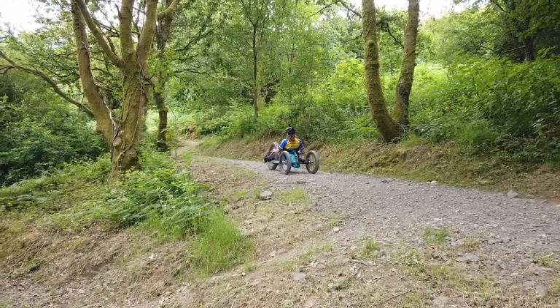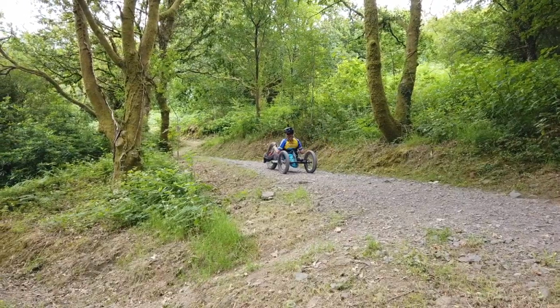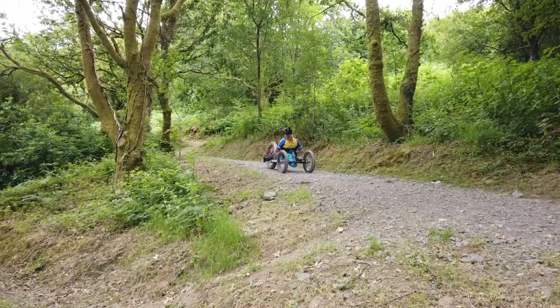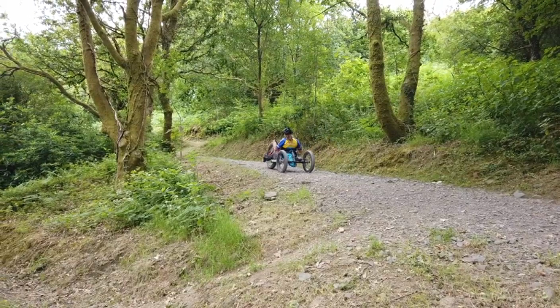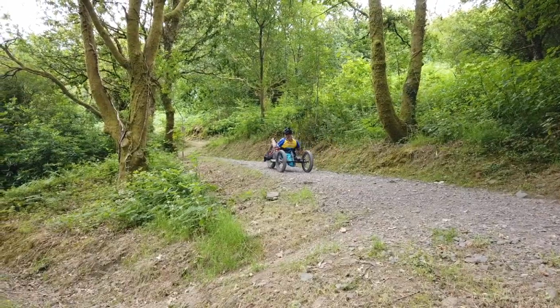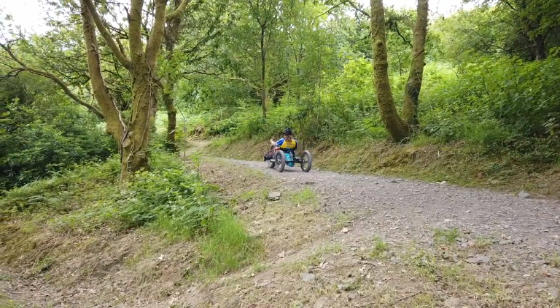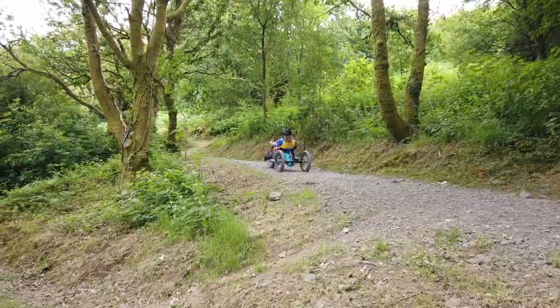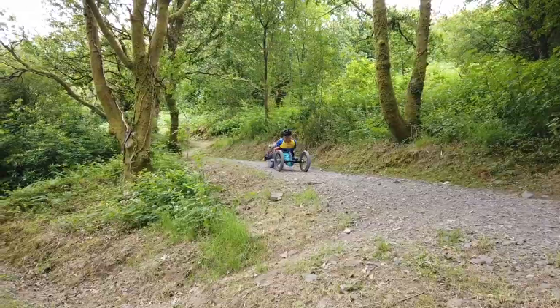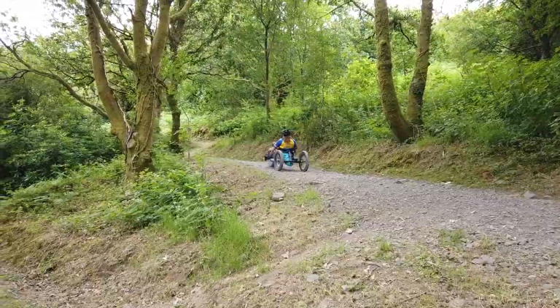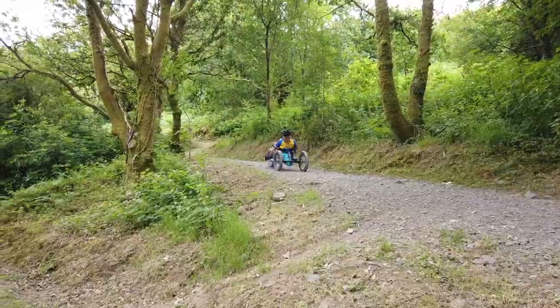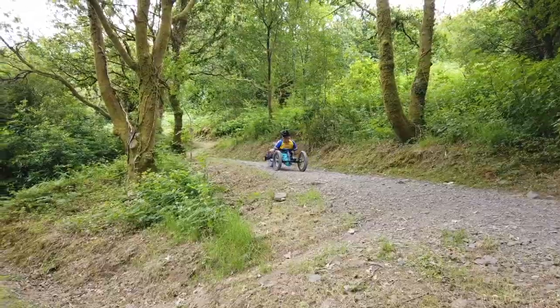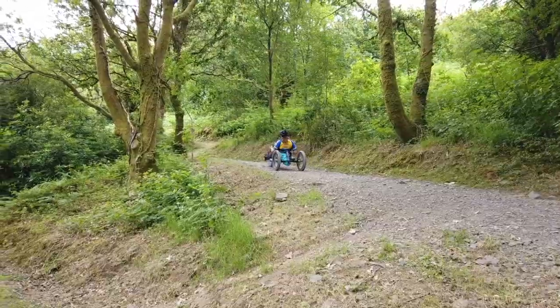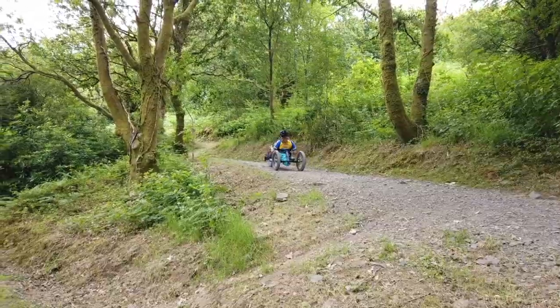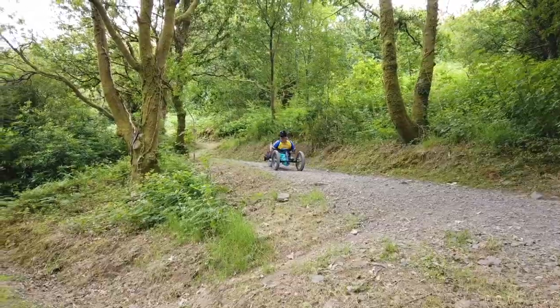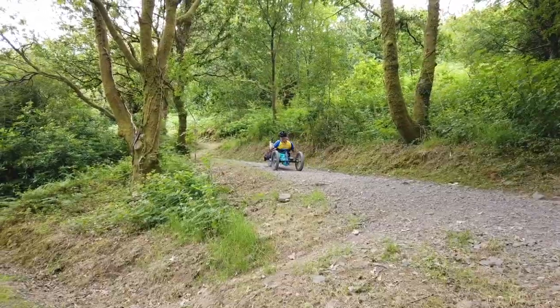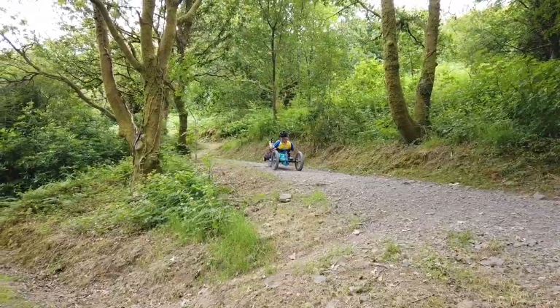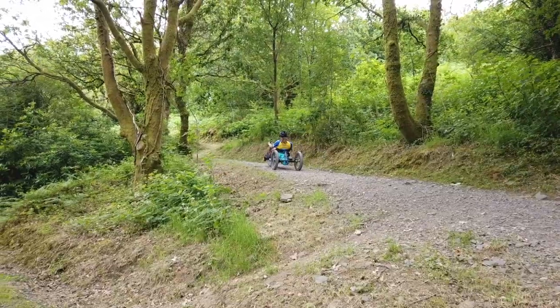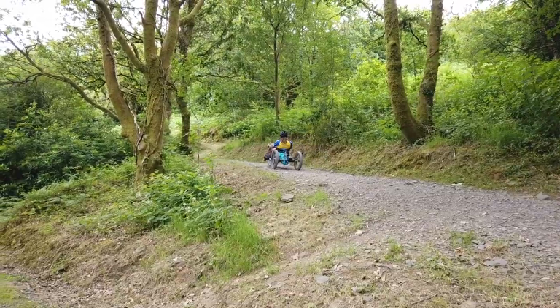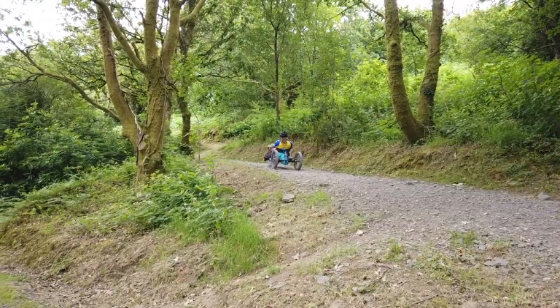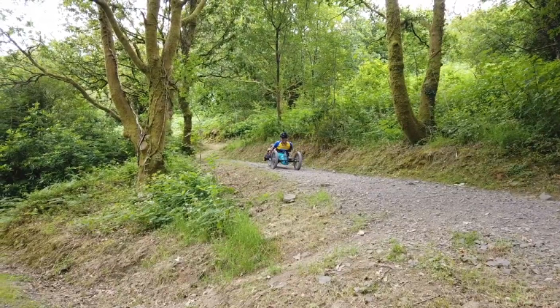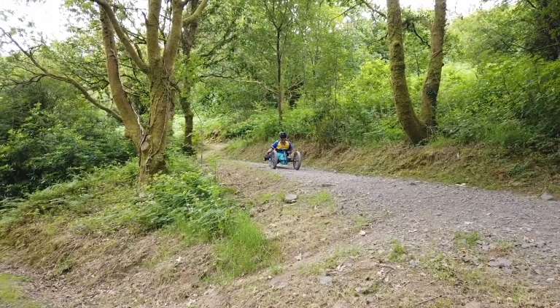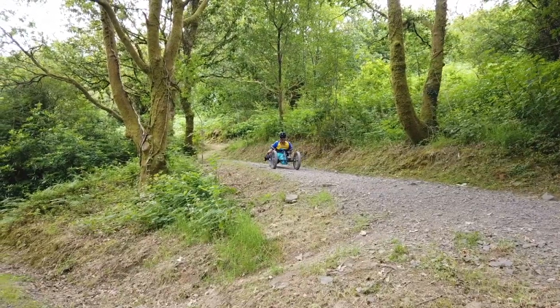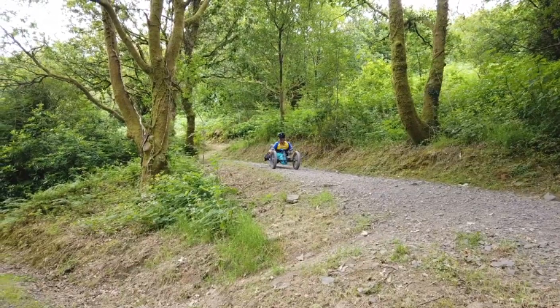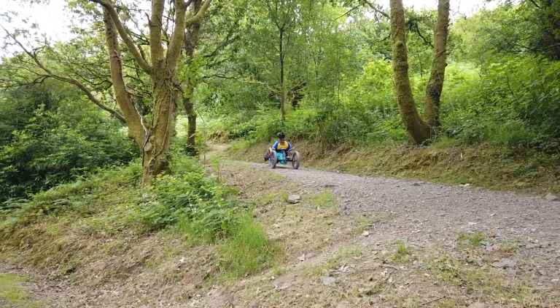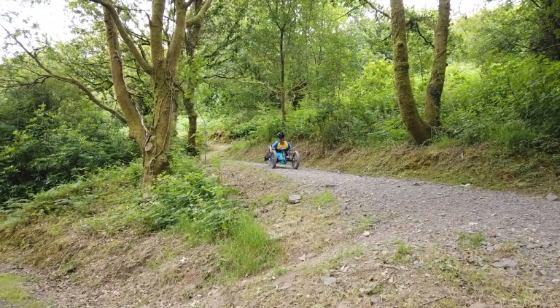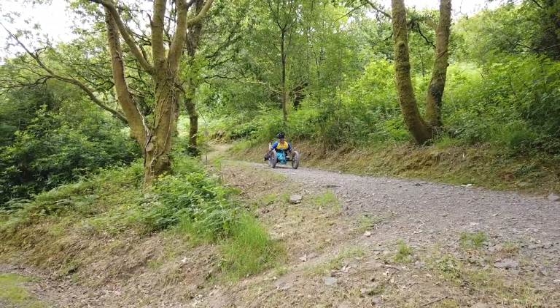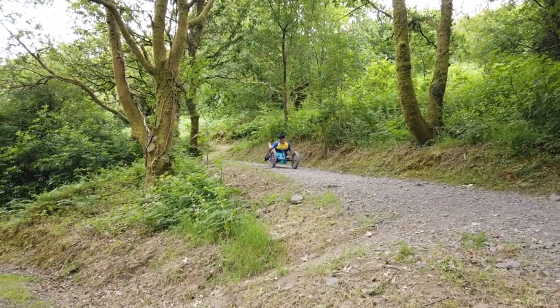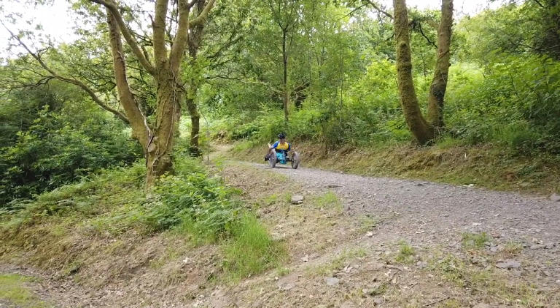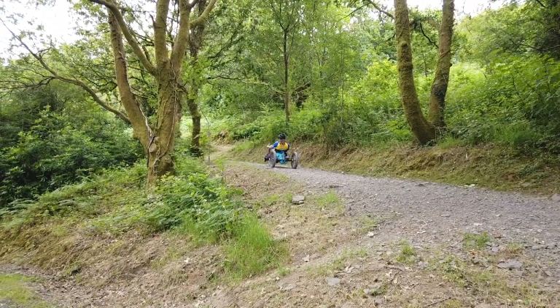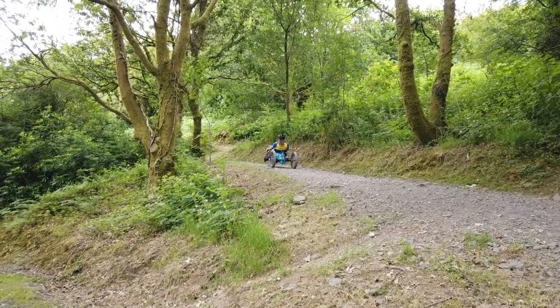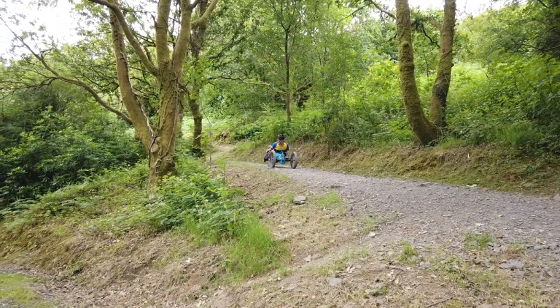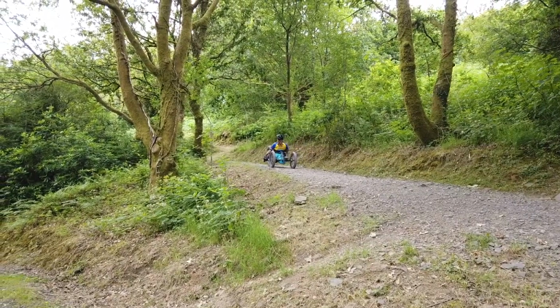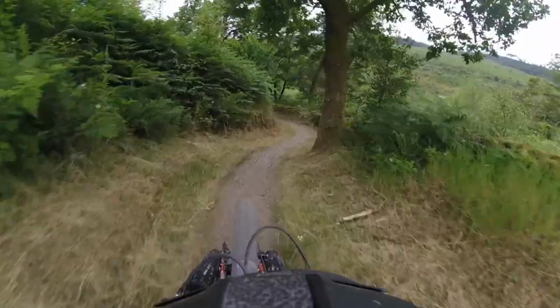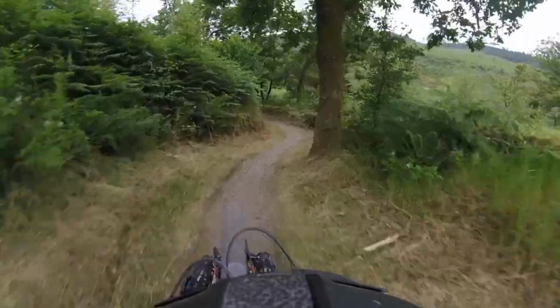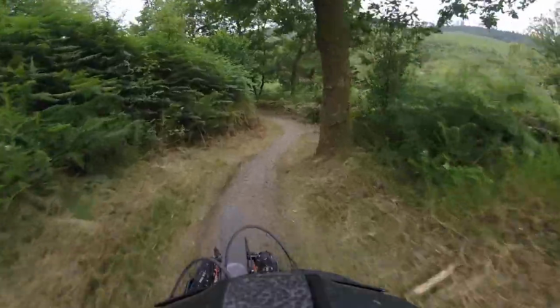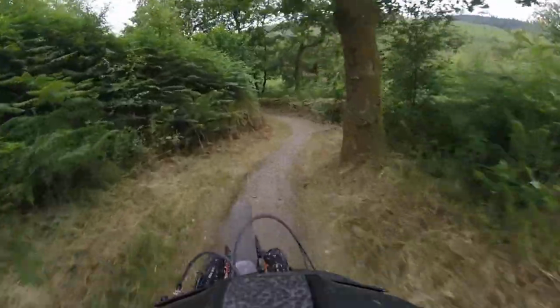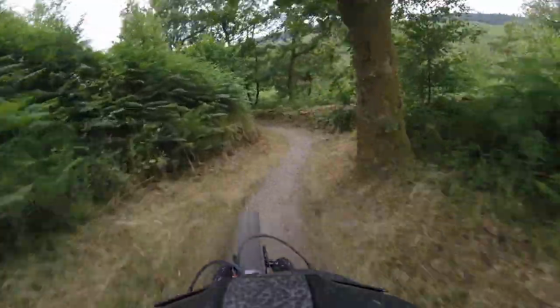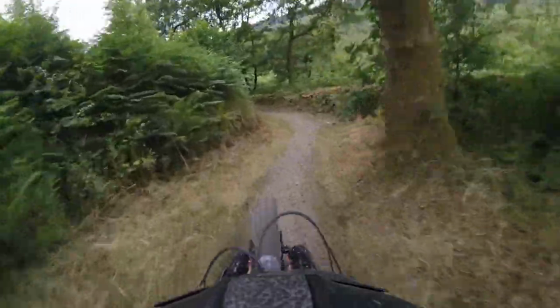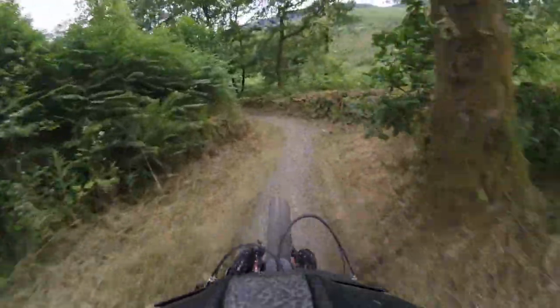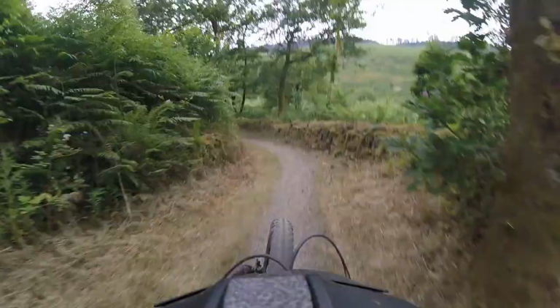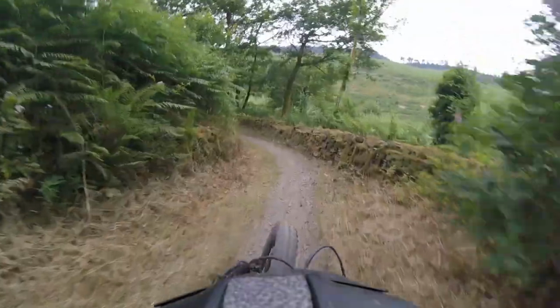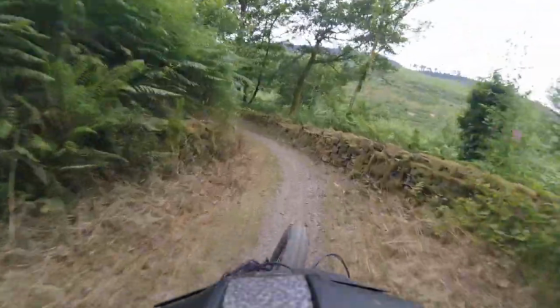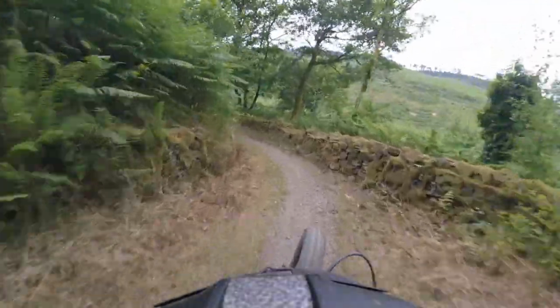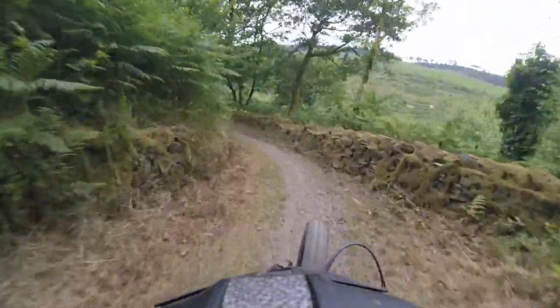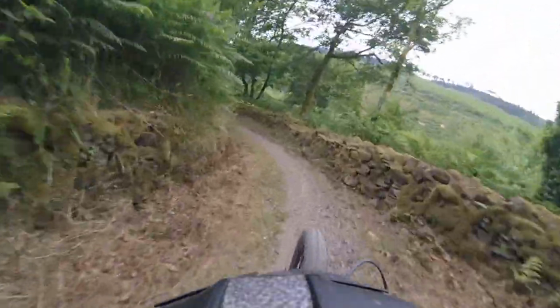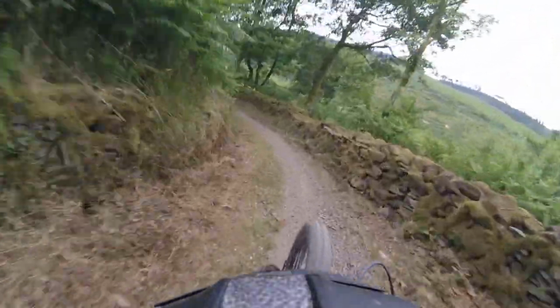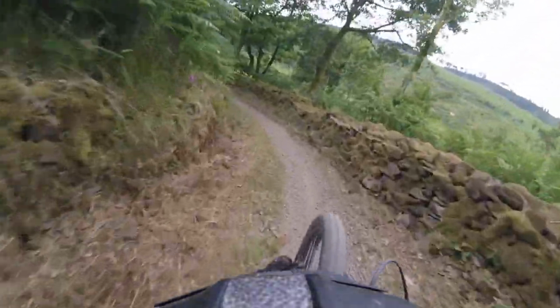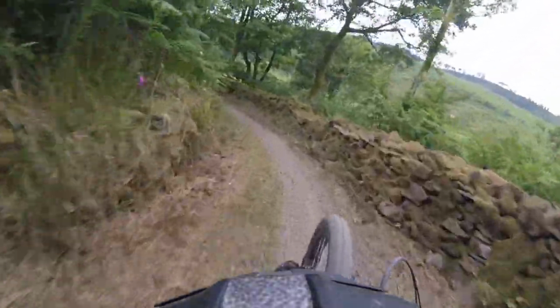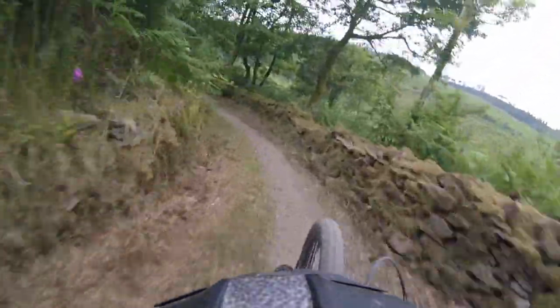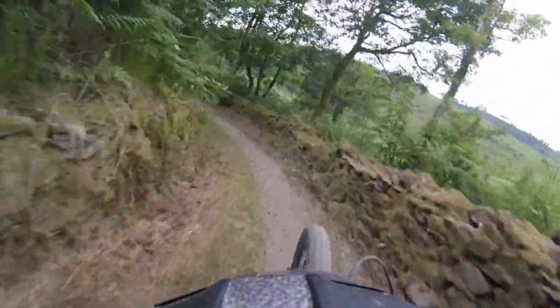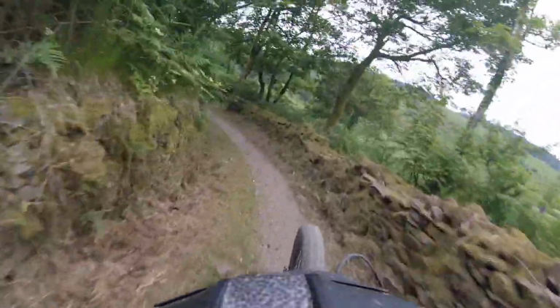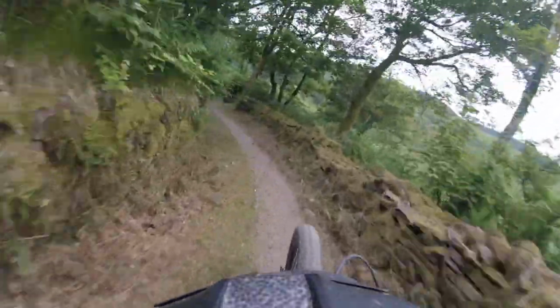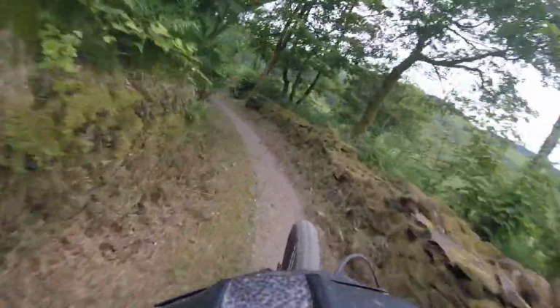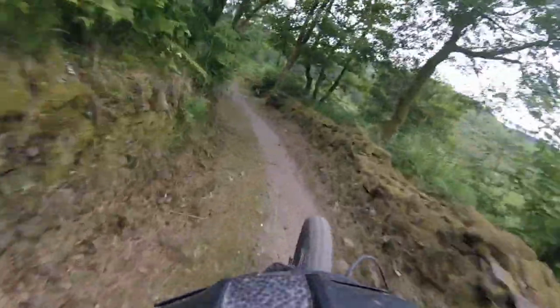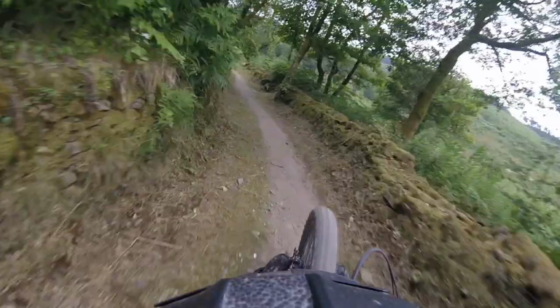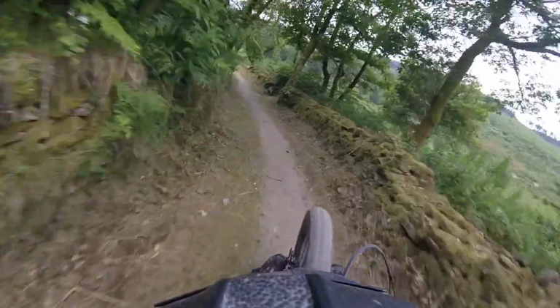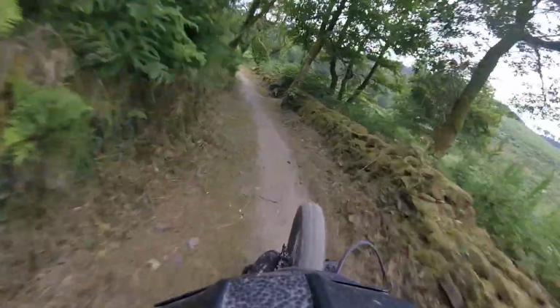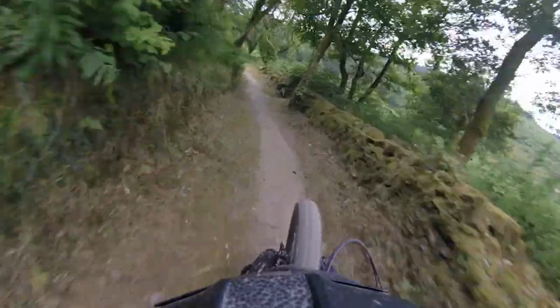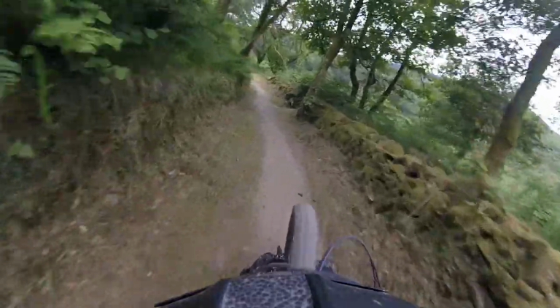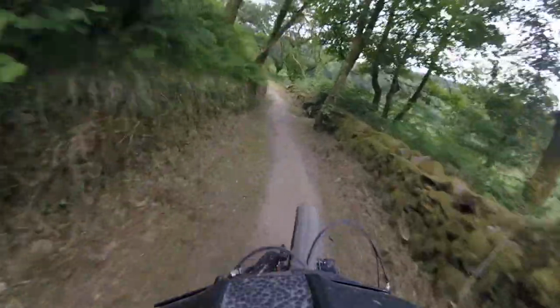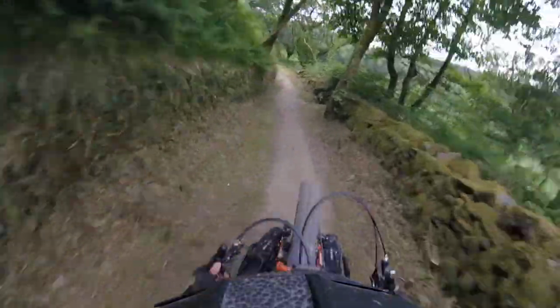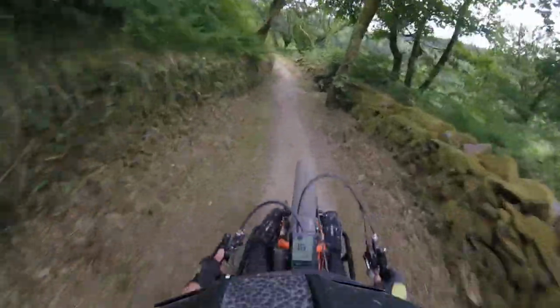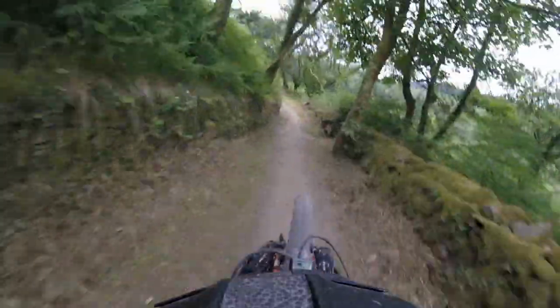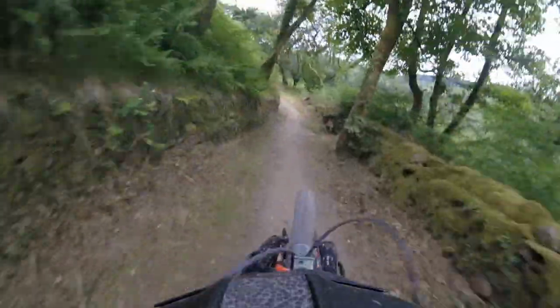At the start of the trail there's quite a lot of climbing, but there's also some short downhill sections to keep you entertained.